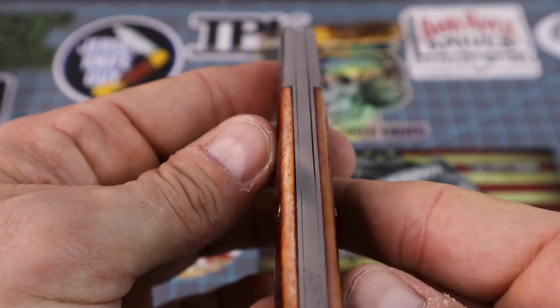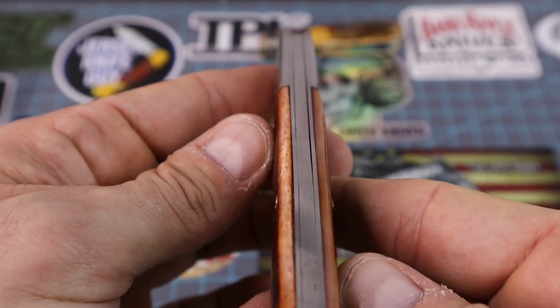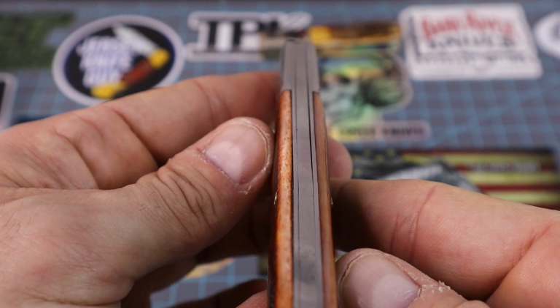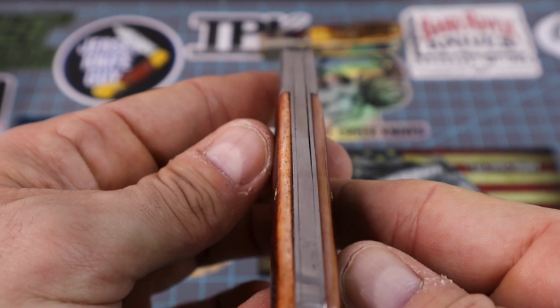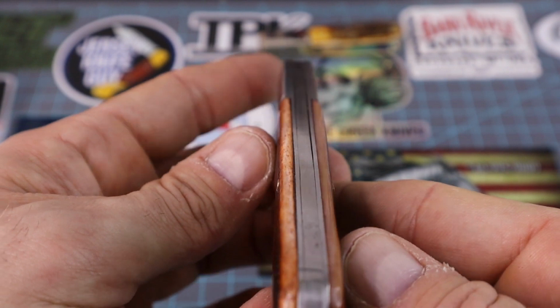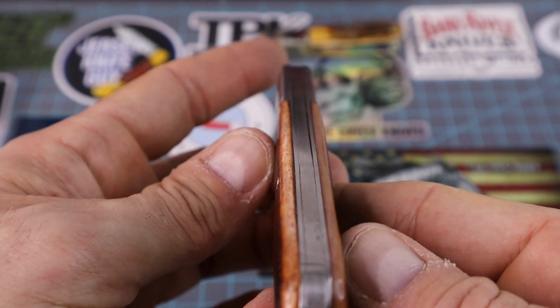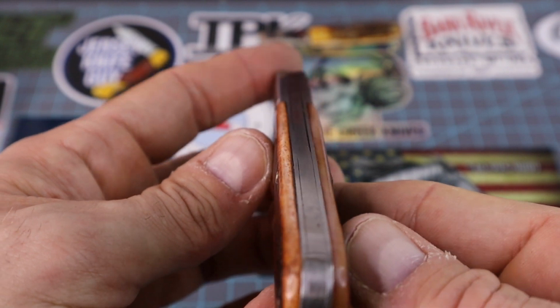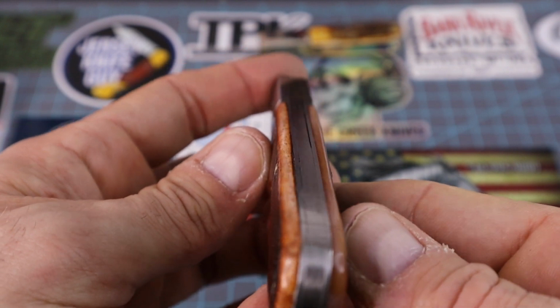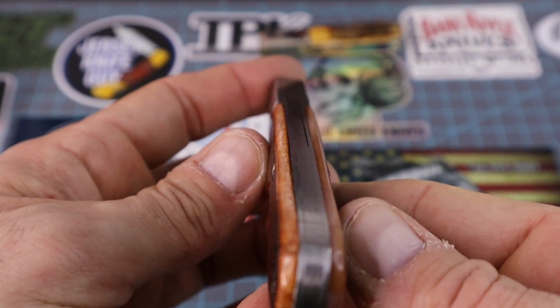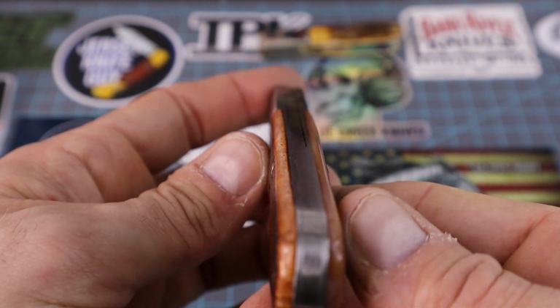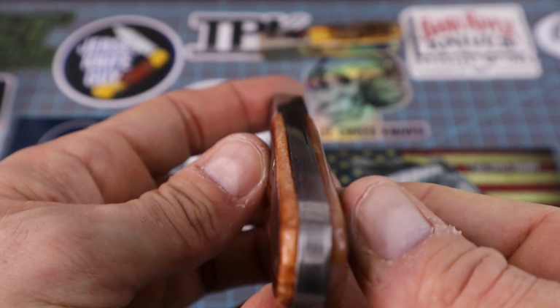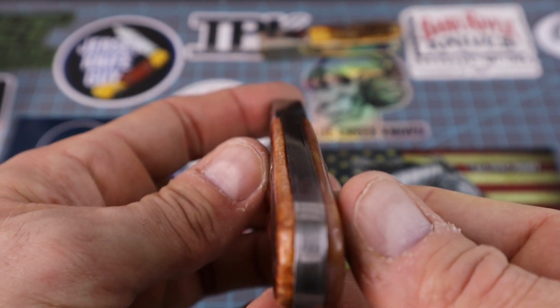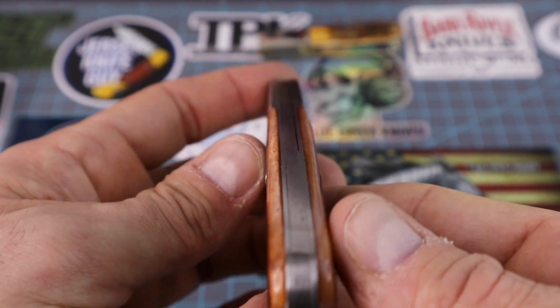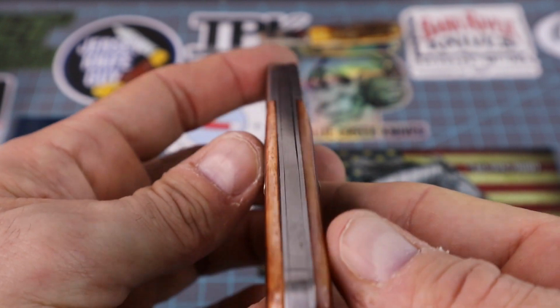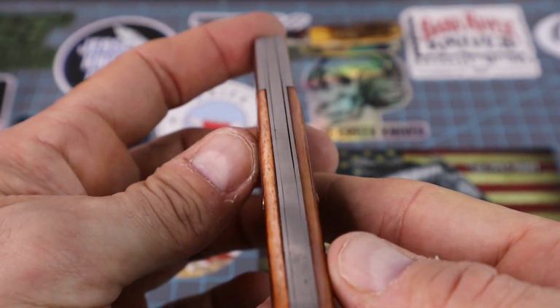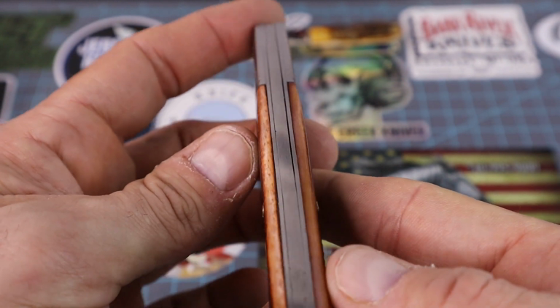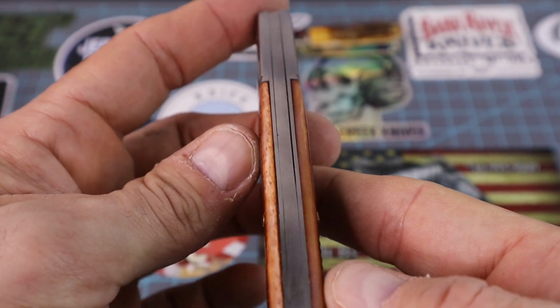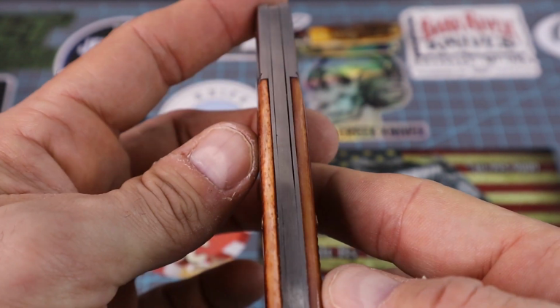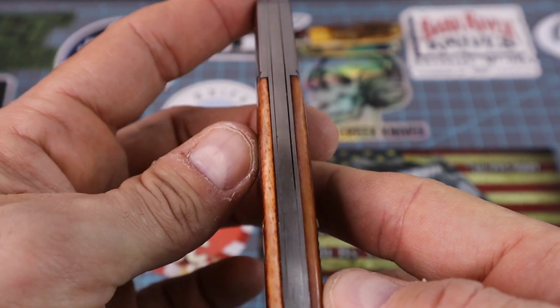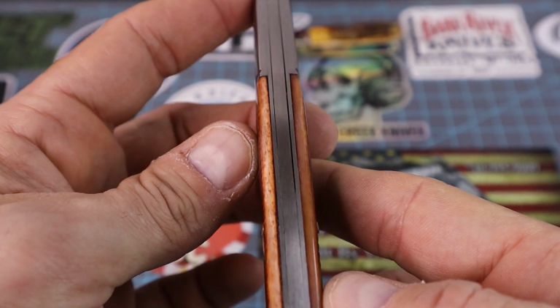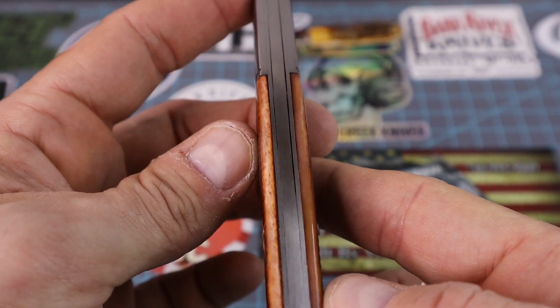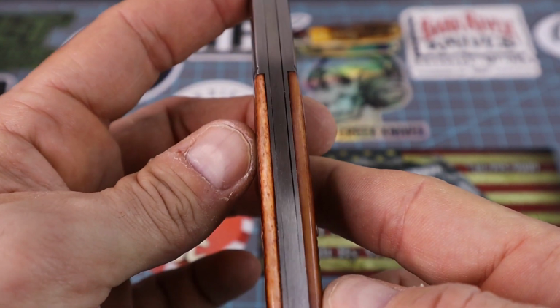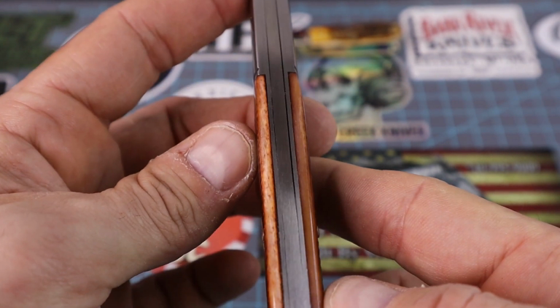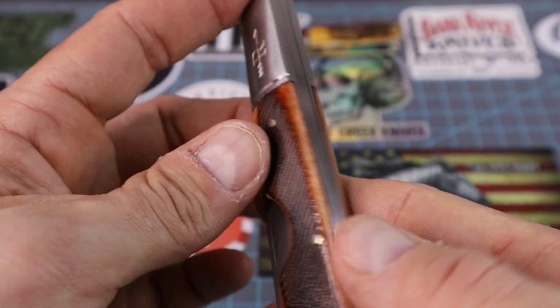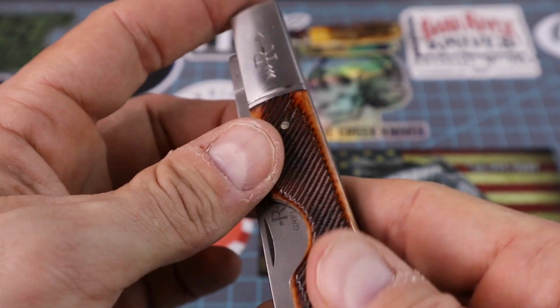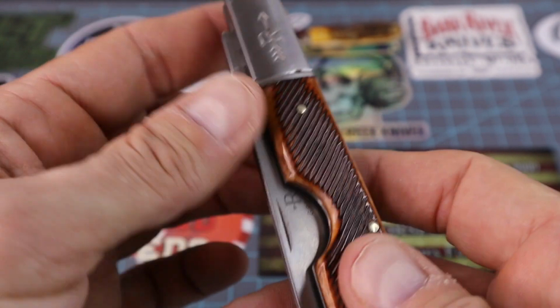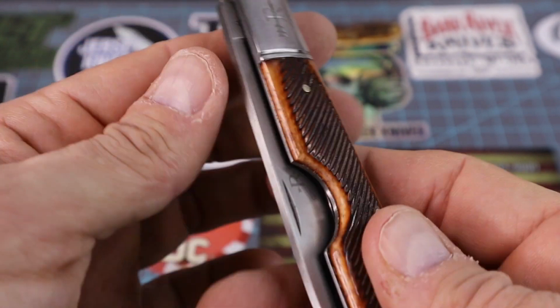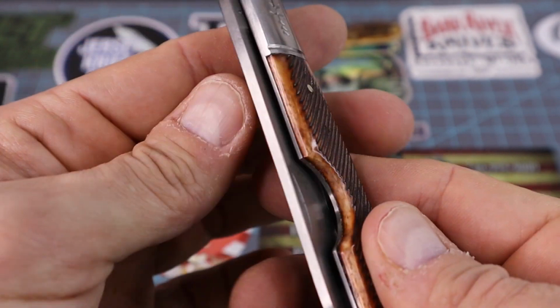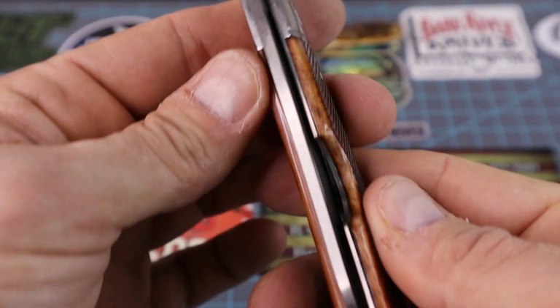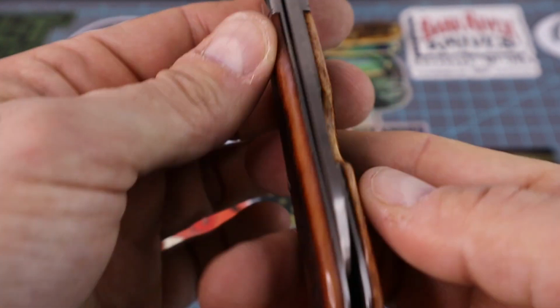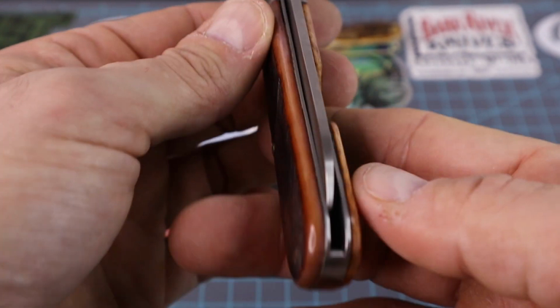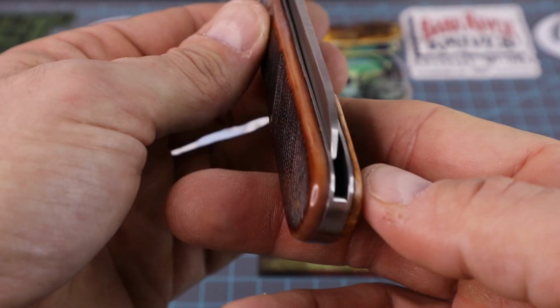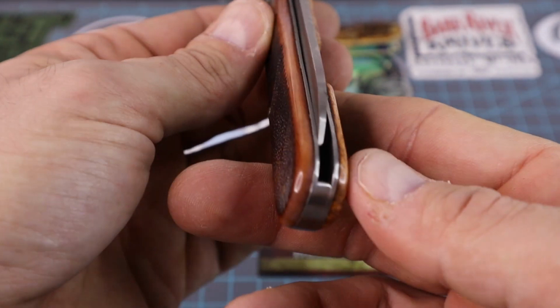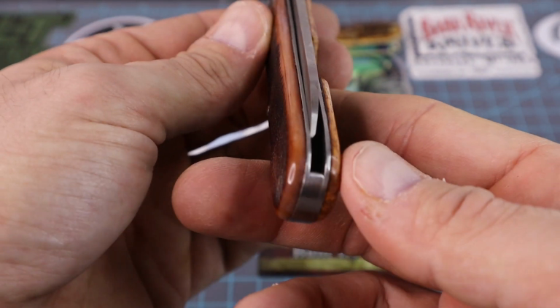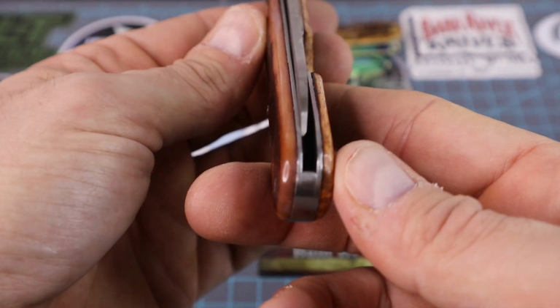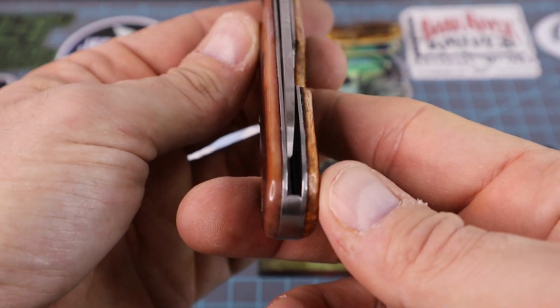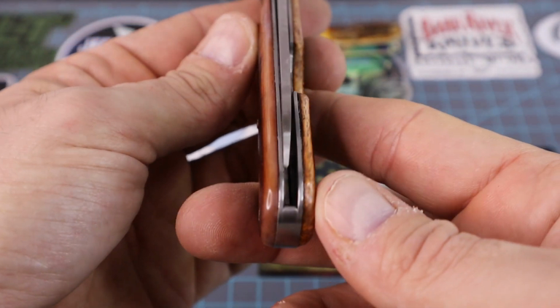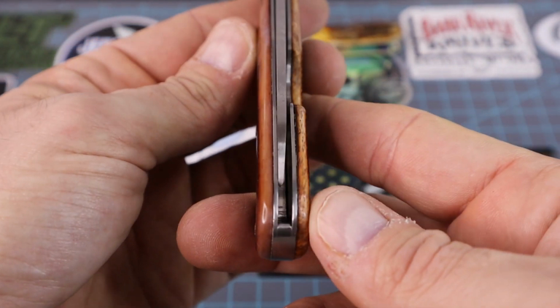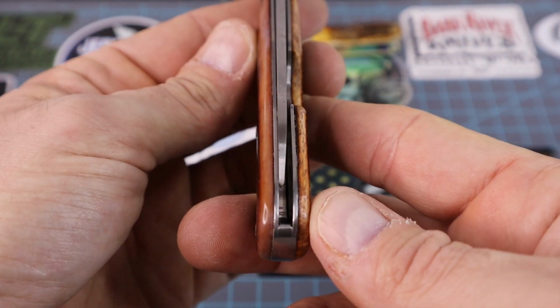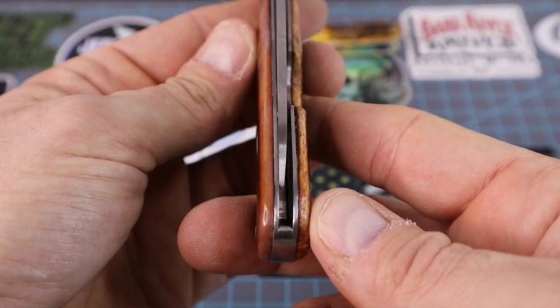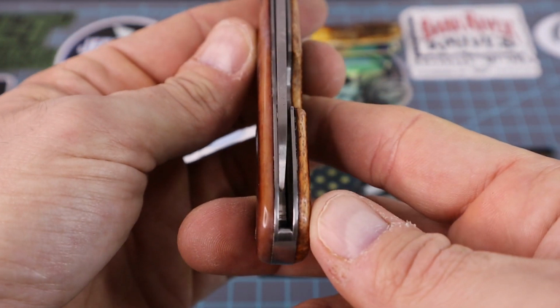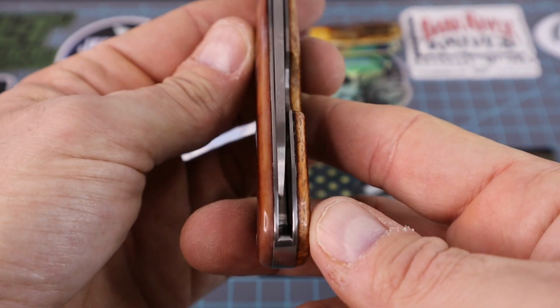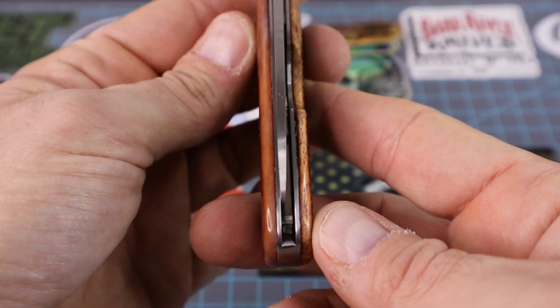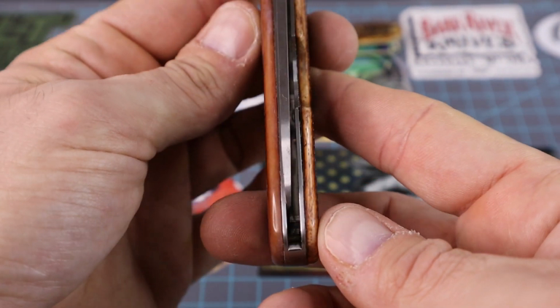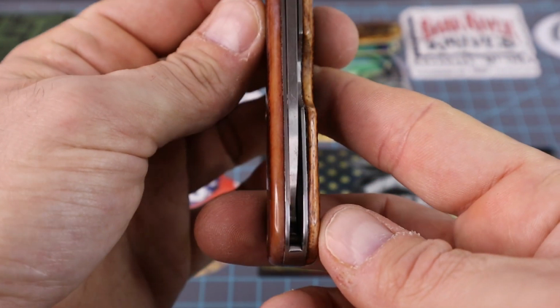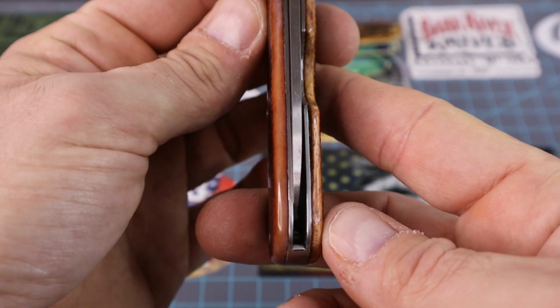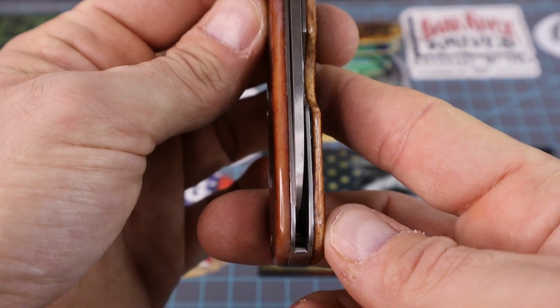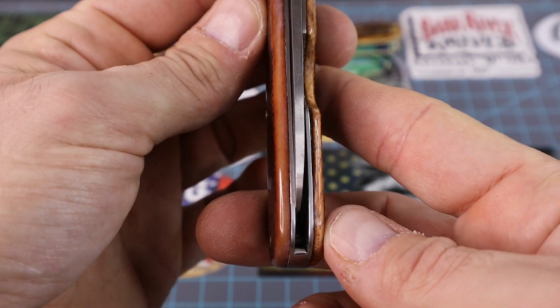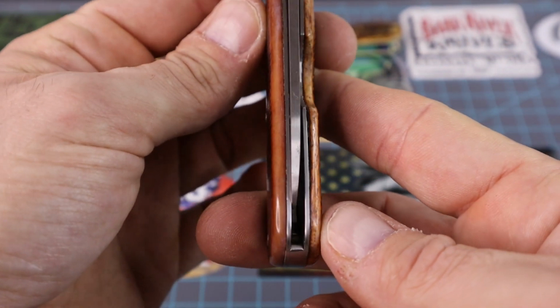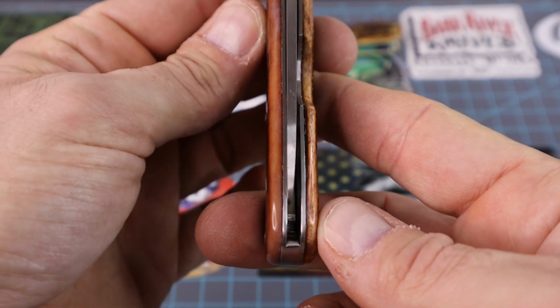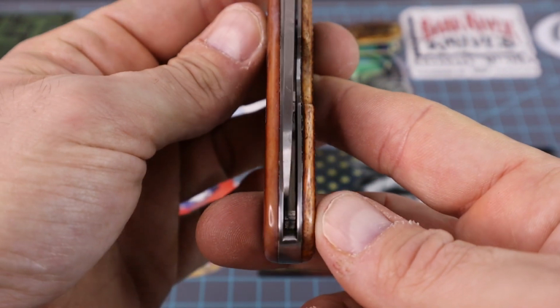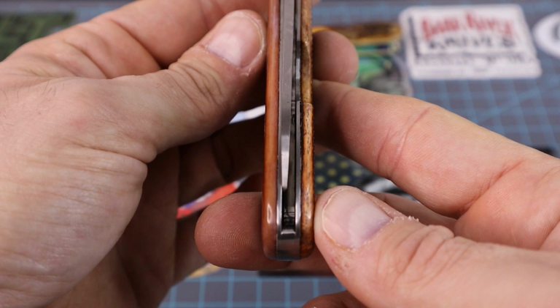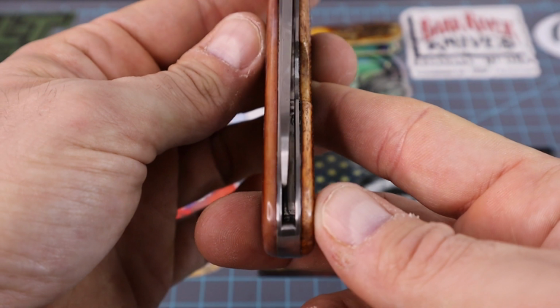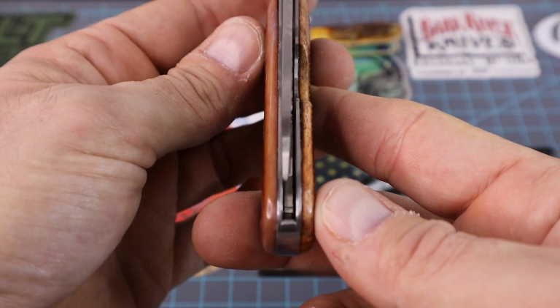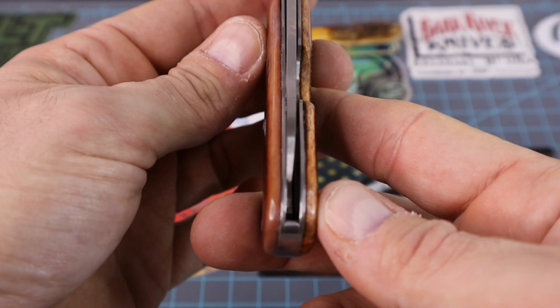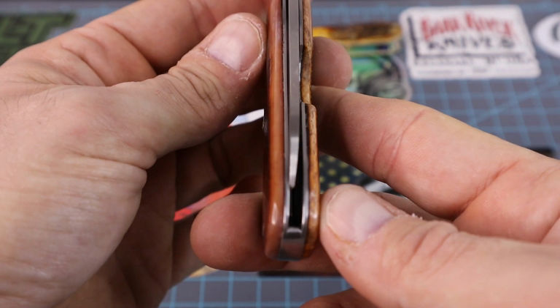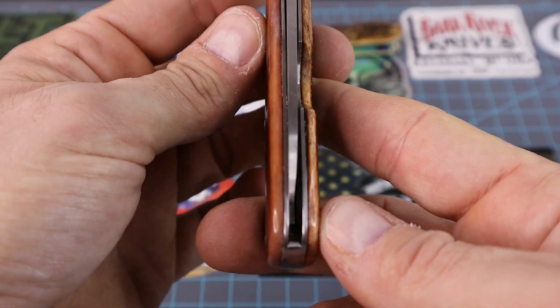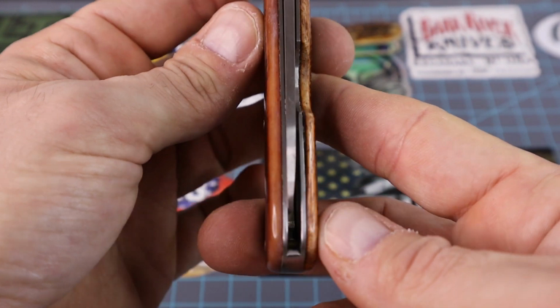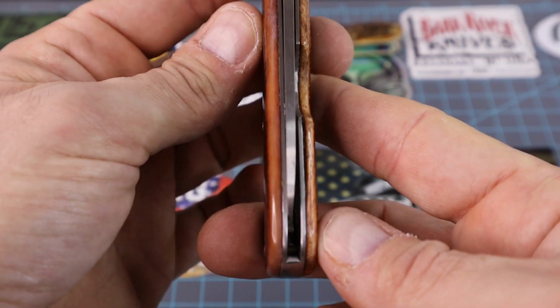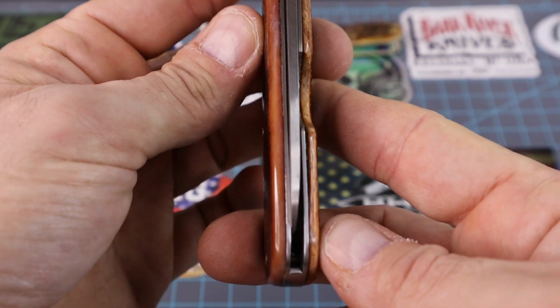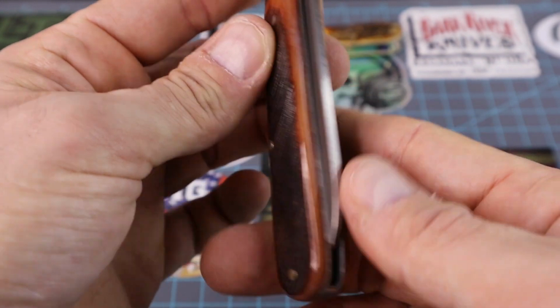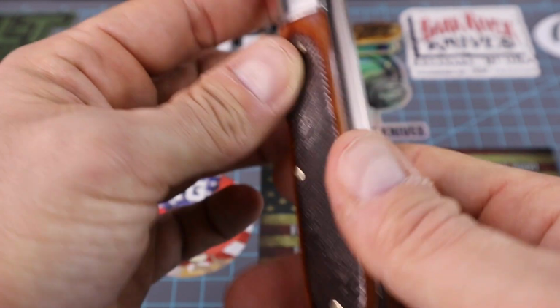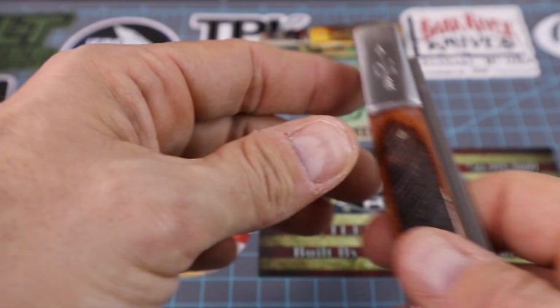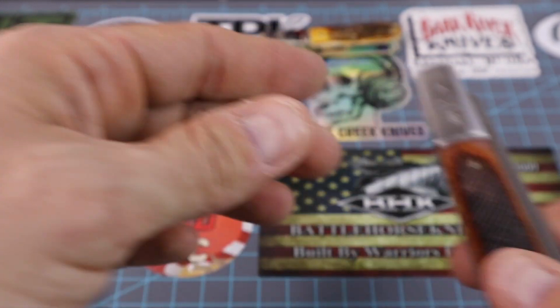Let's compare it to this other knife — that thing's gap city! Look at the centering on the Kershaw though — that's pretty good, isn't it? Yeah, that's awesome.